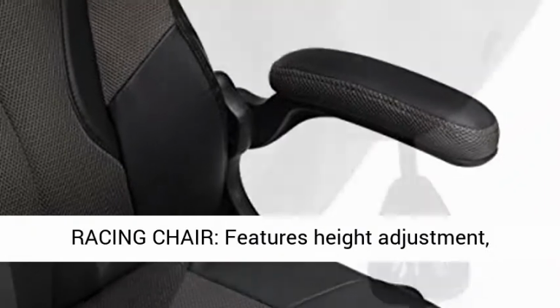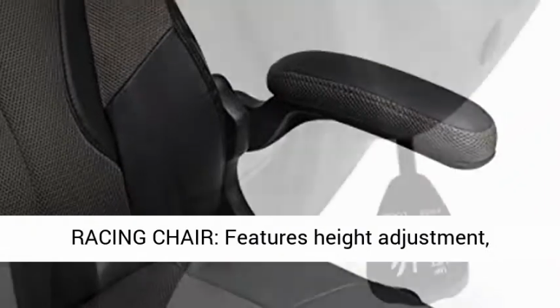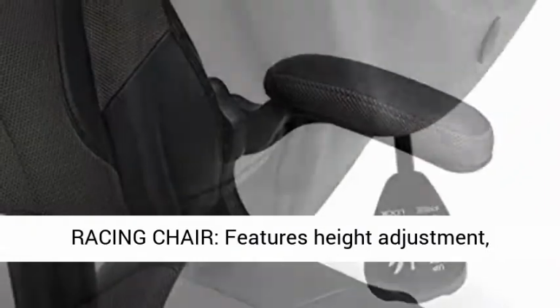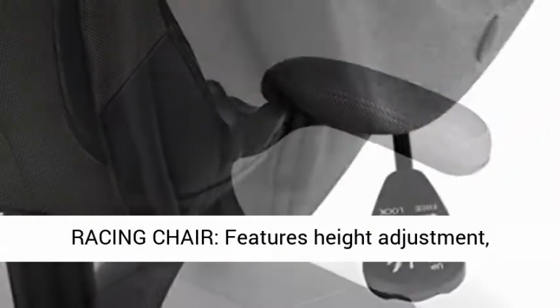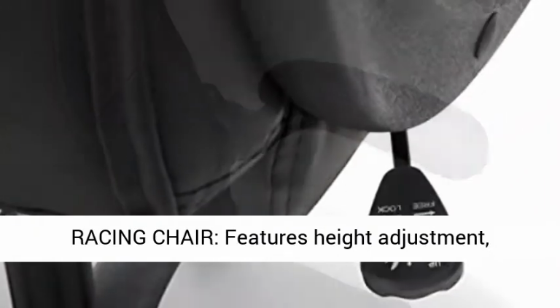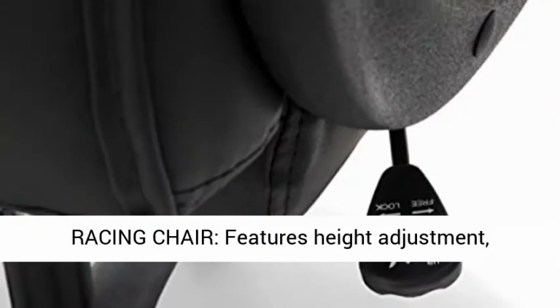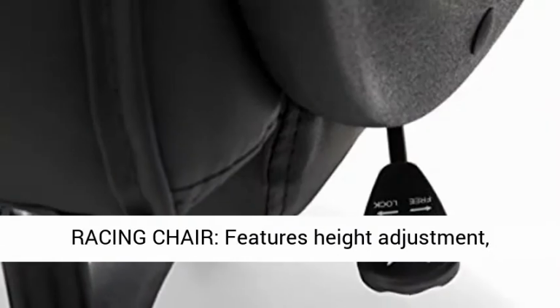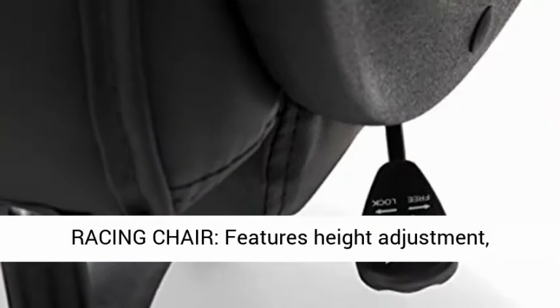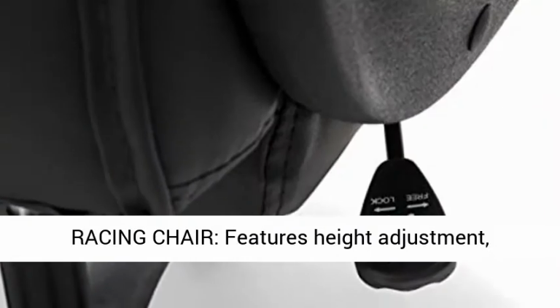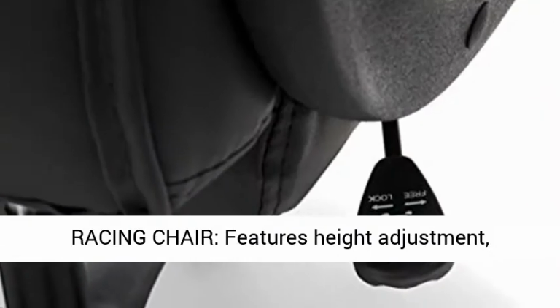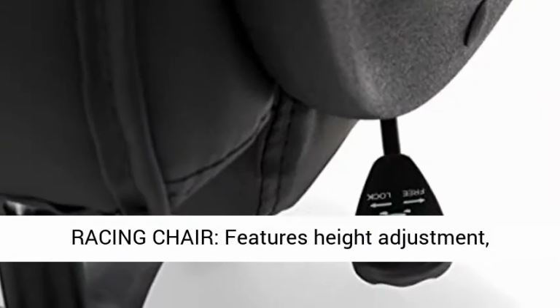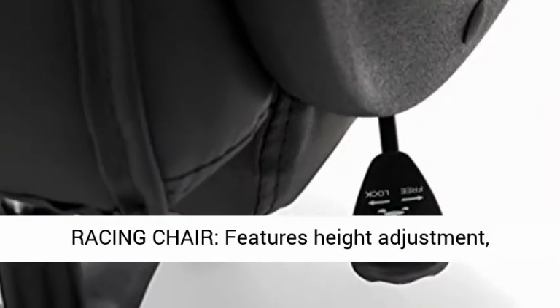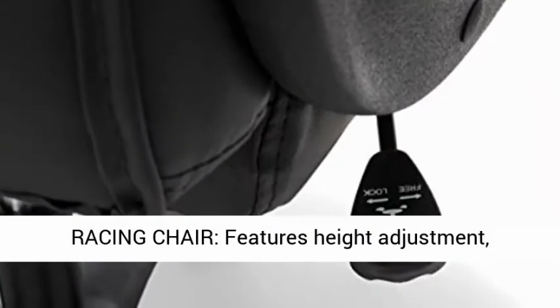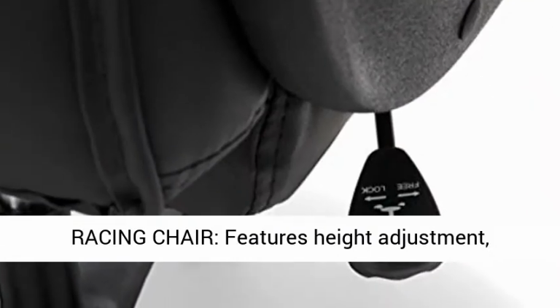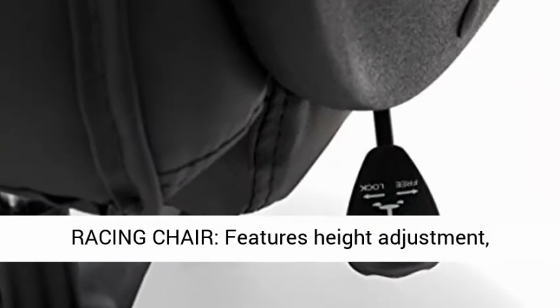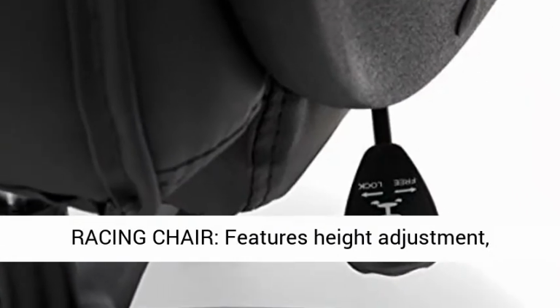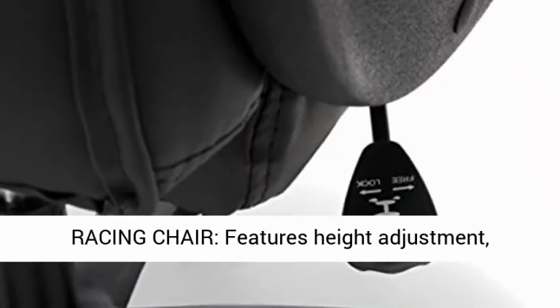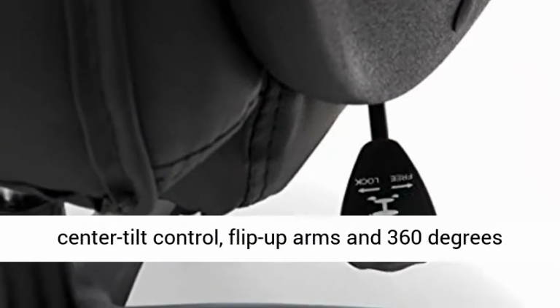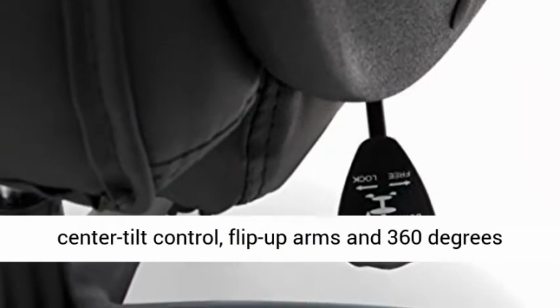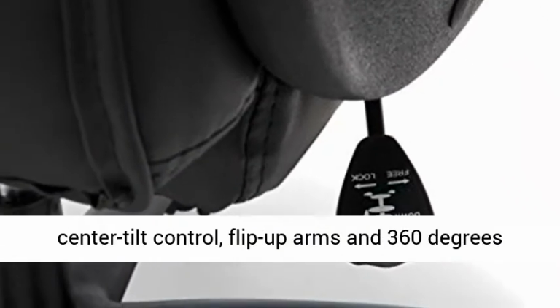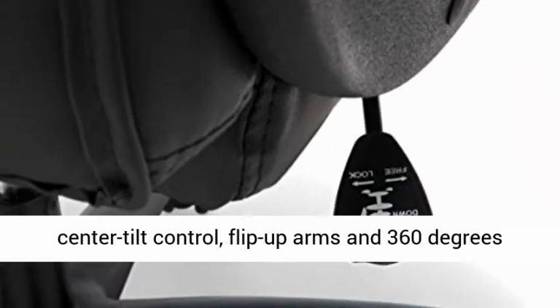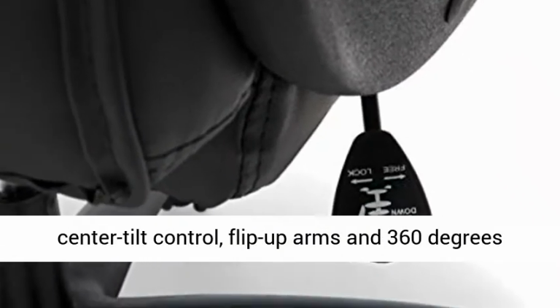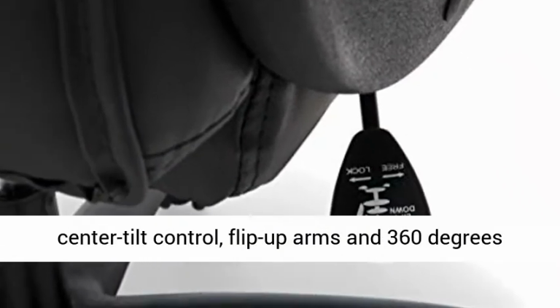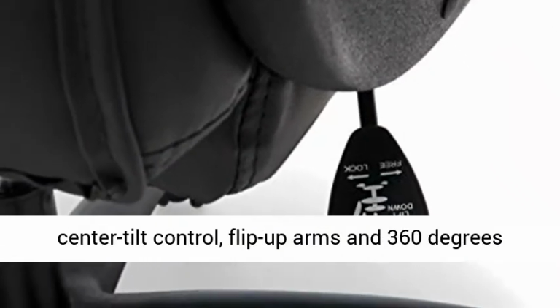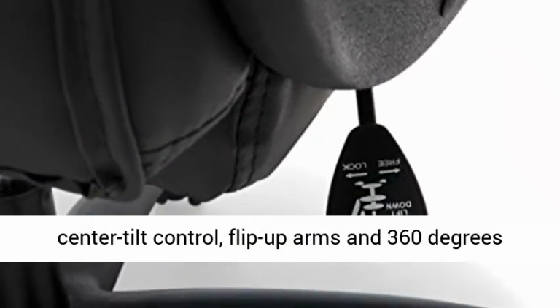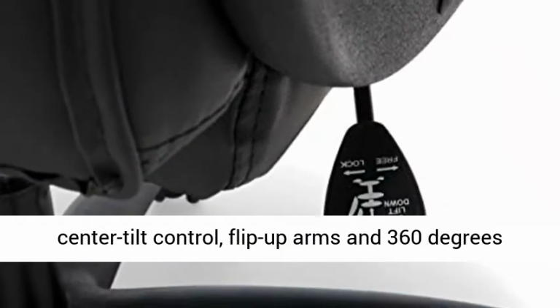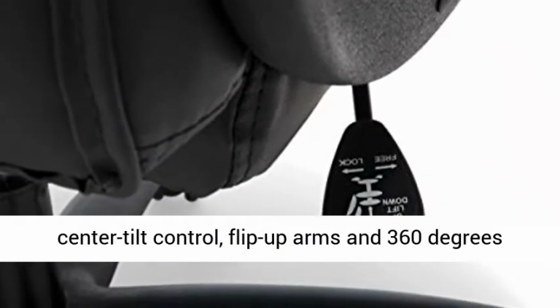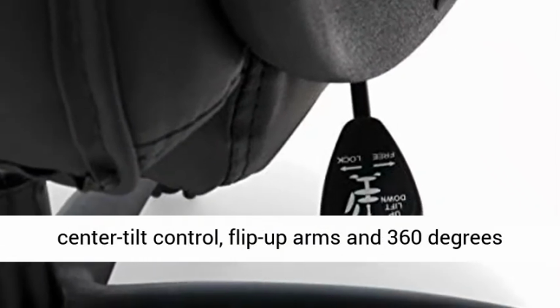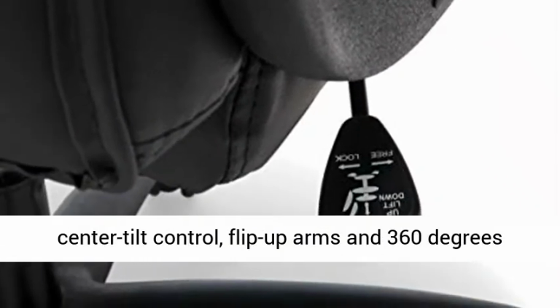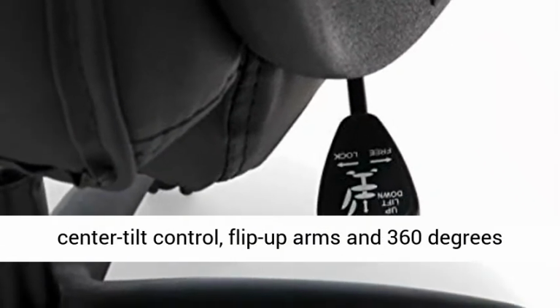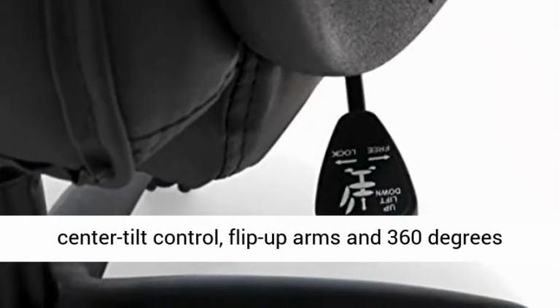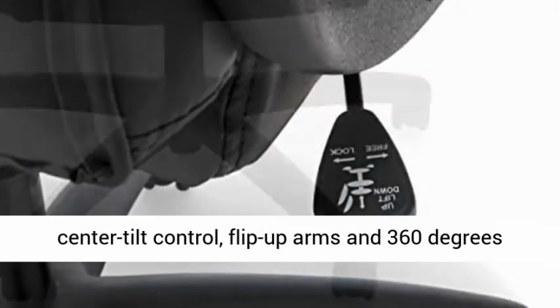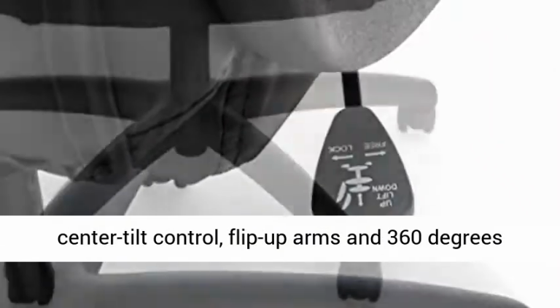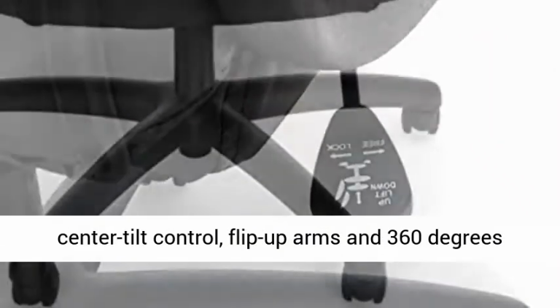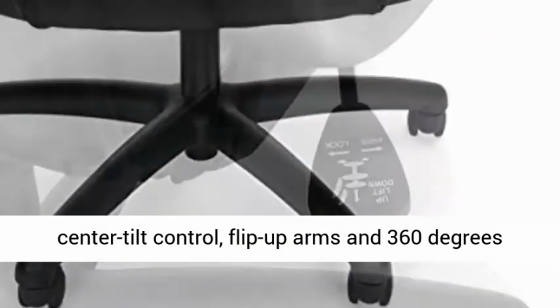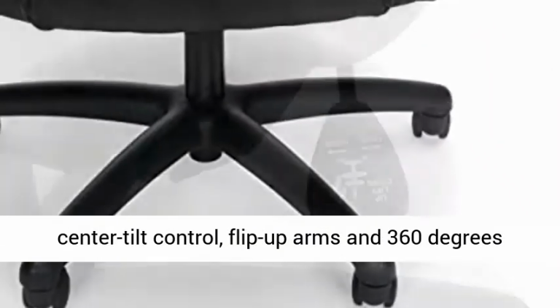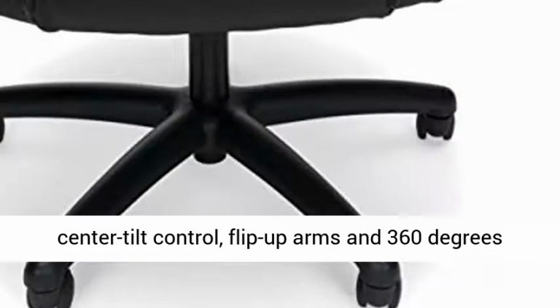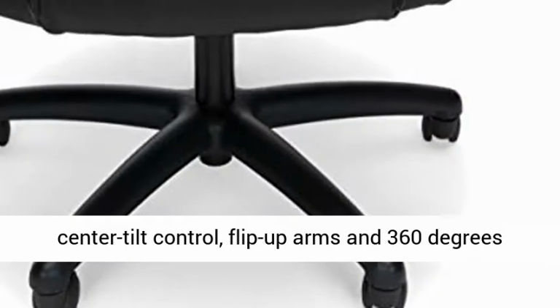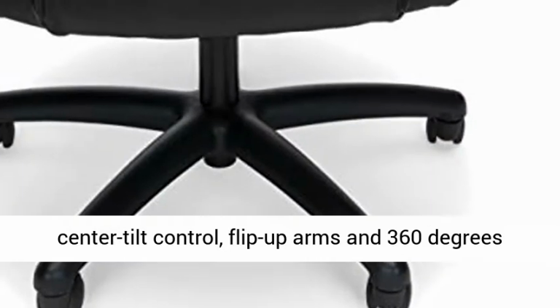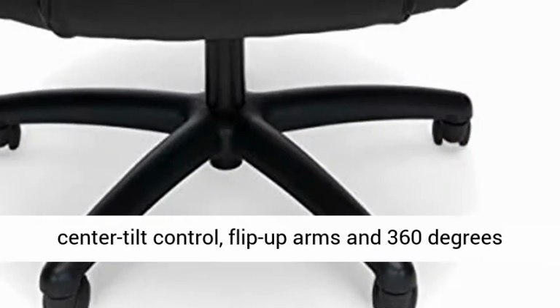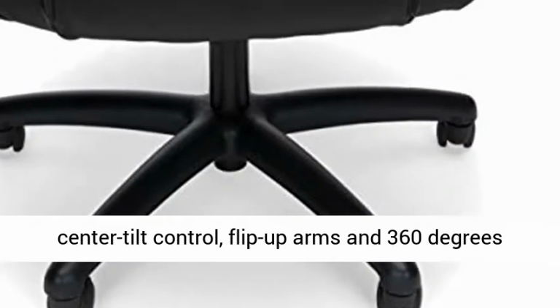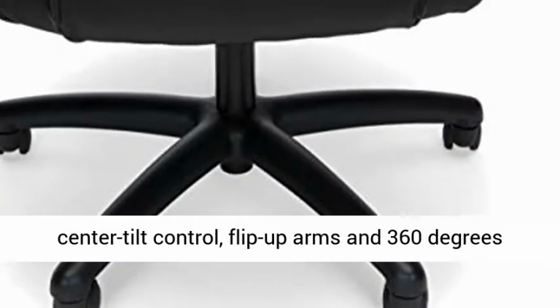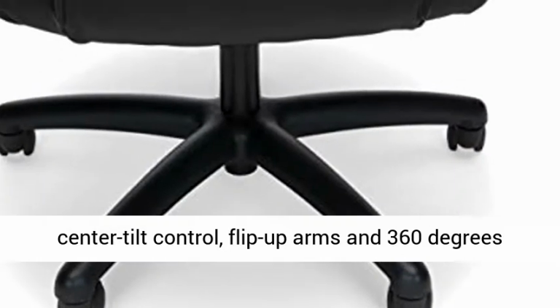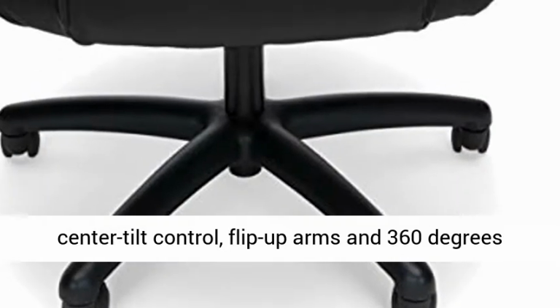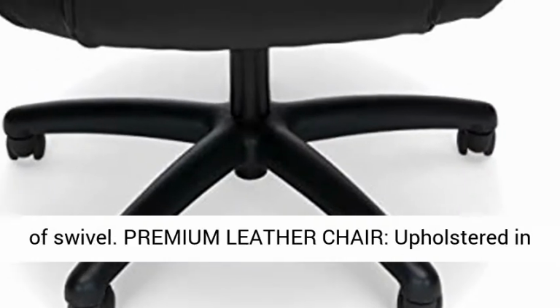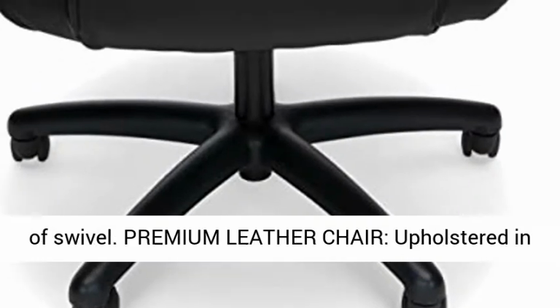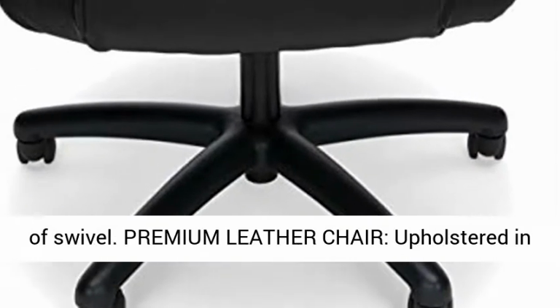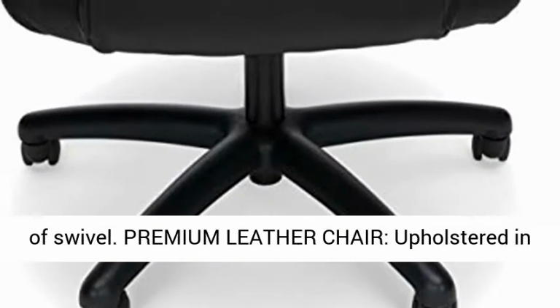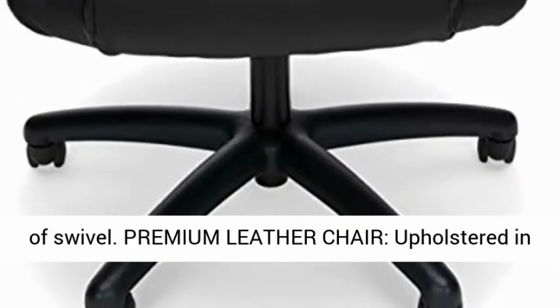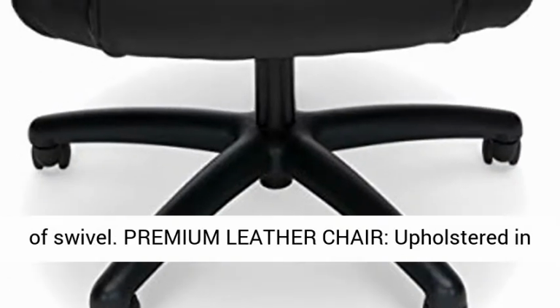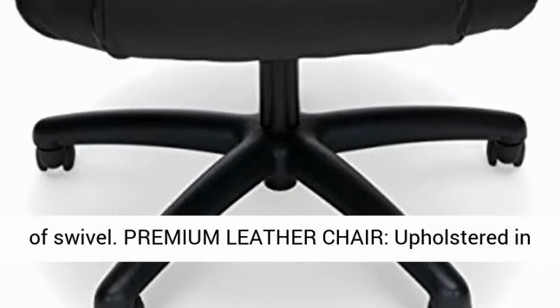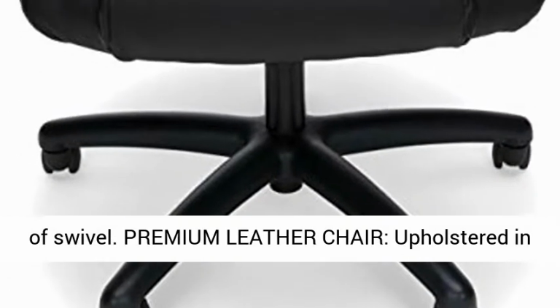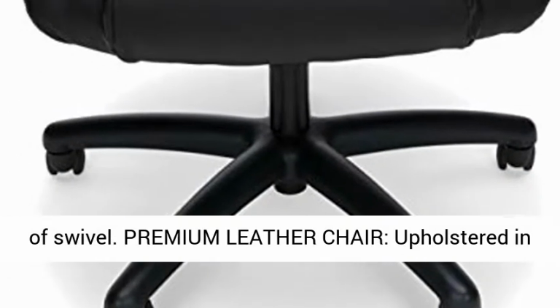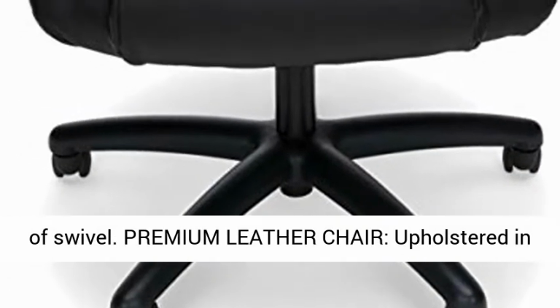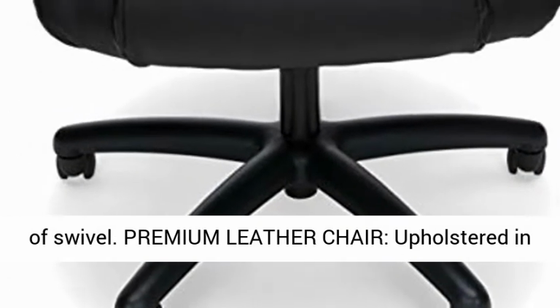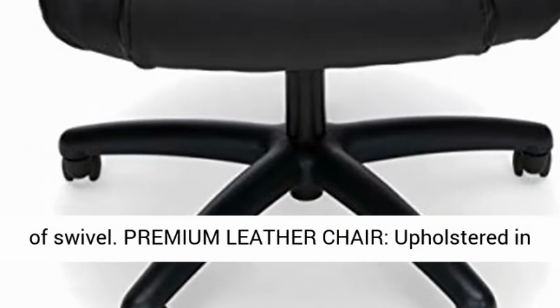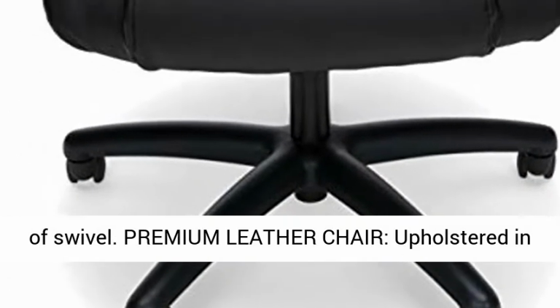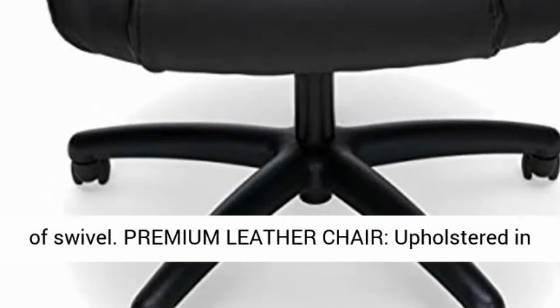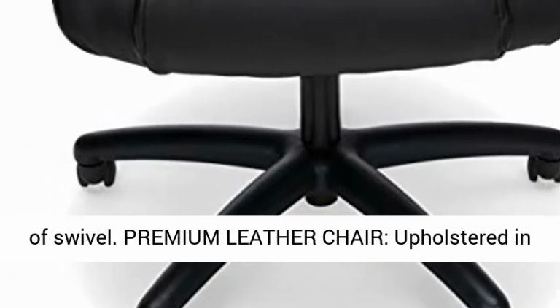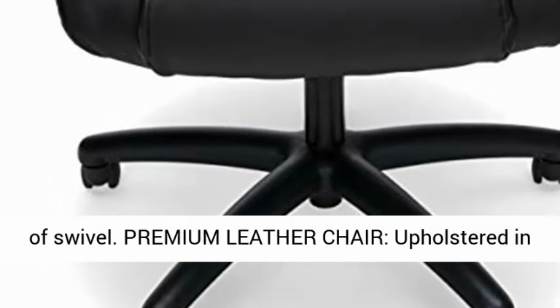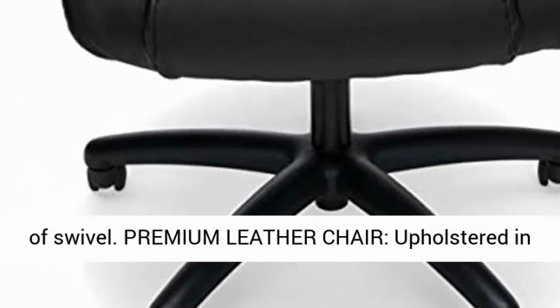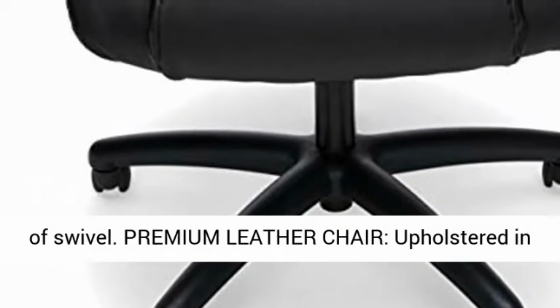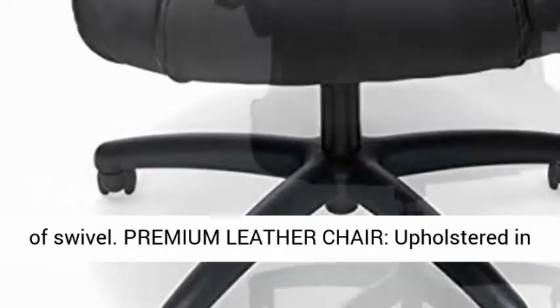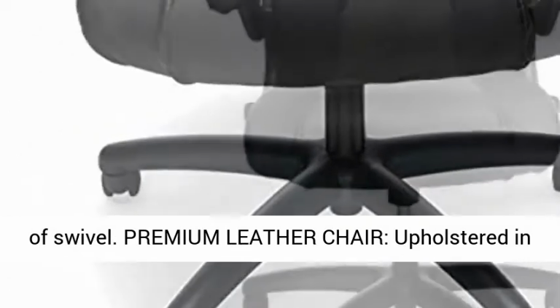Adjustable racing chair features height adjustment, center tilt control, flip-up arms, and 360 degrees of swivel.